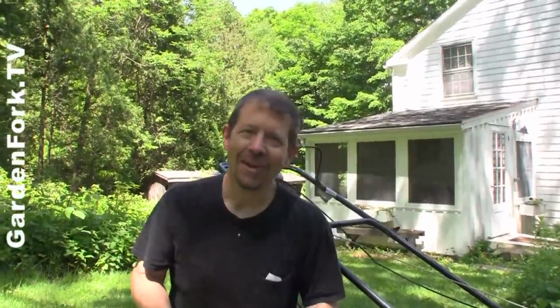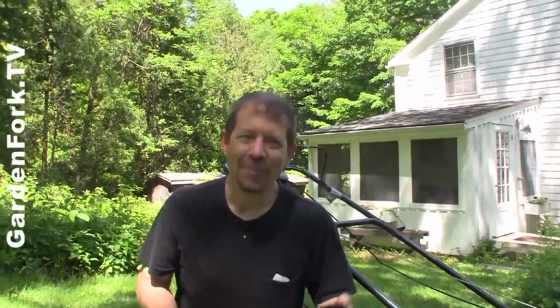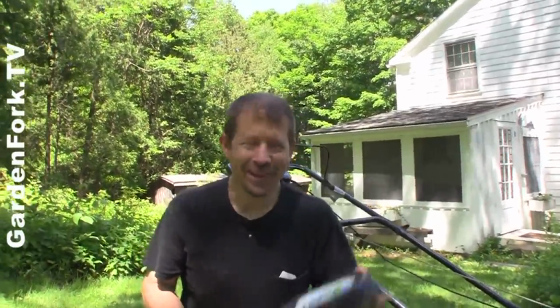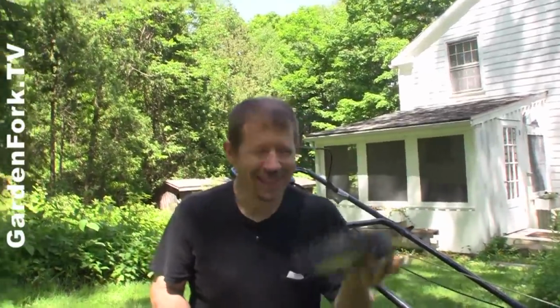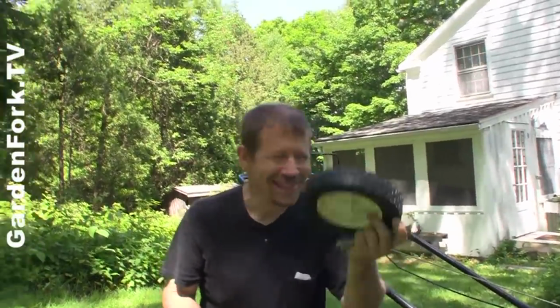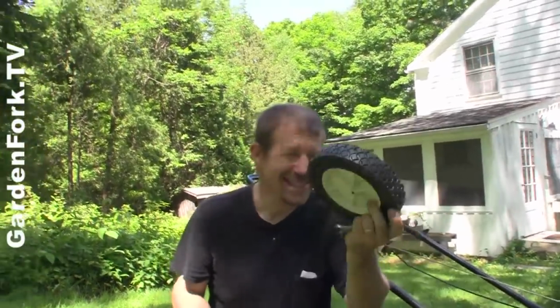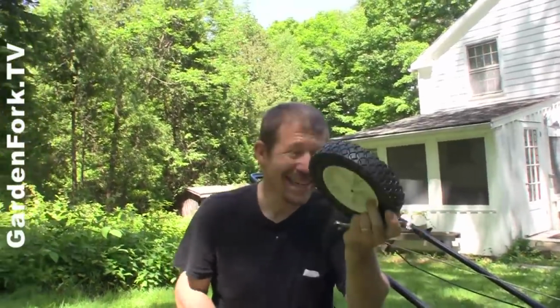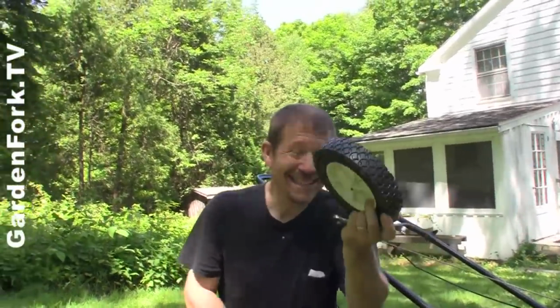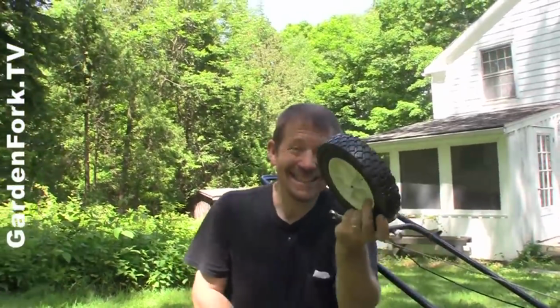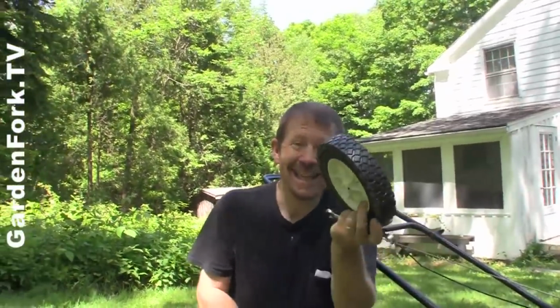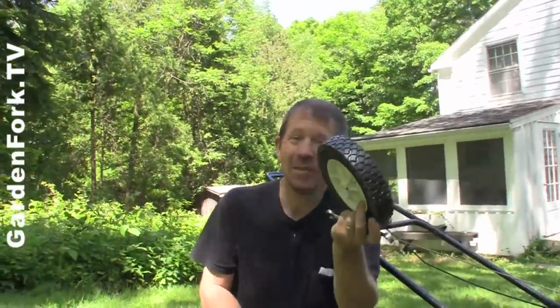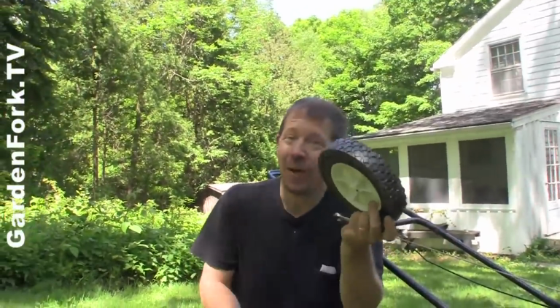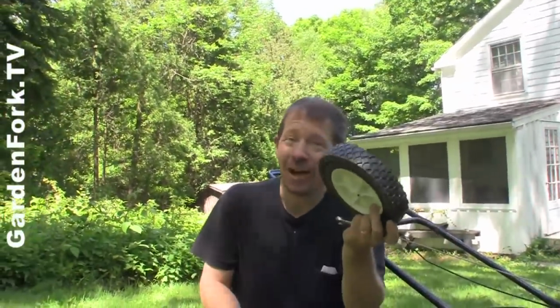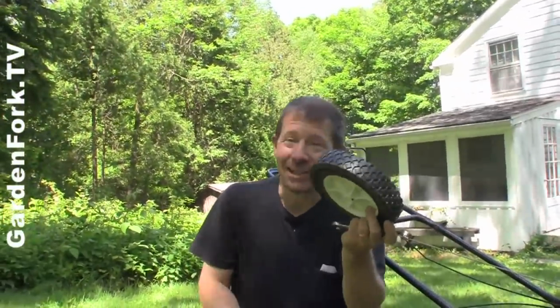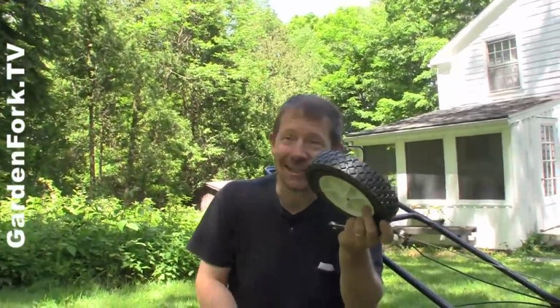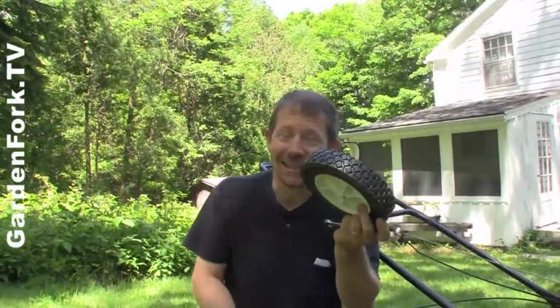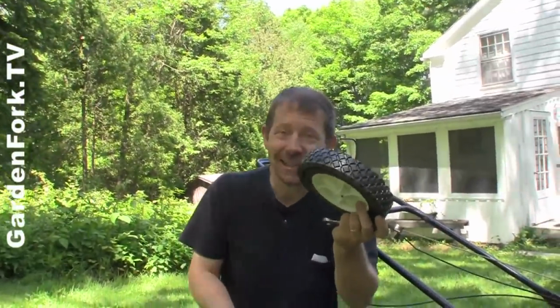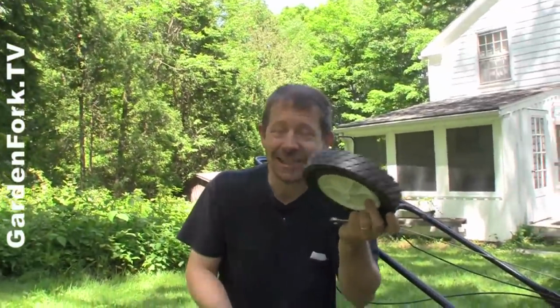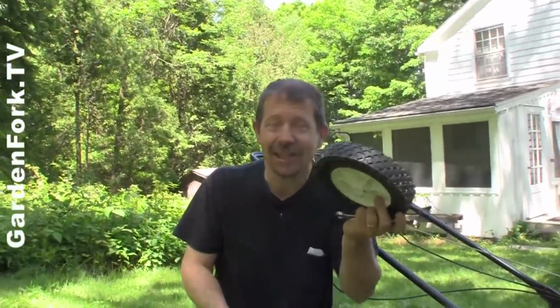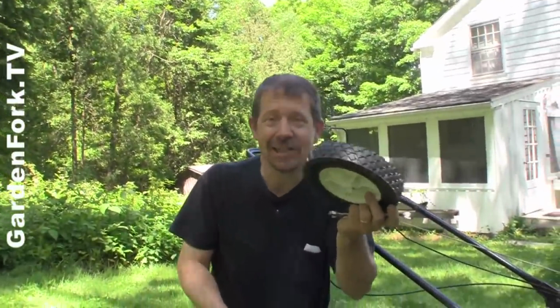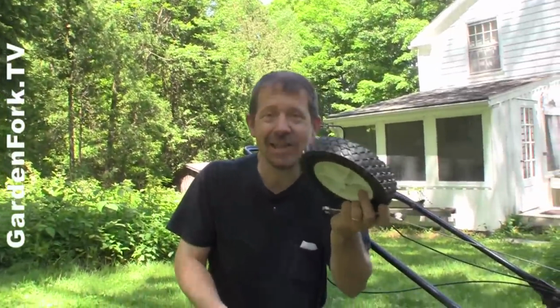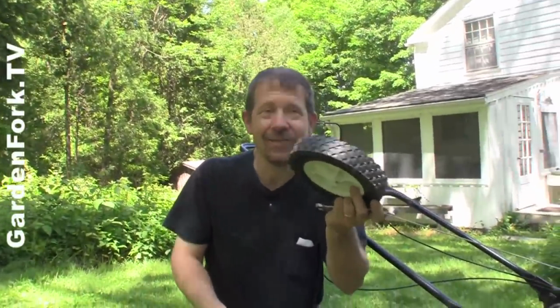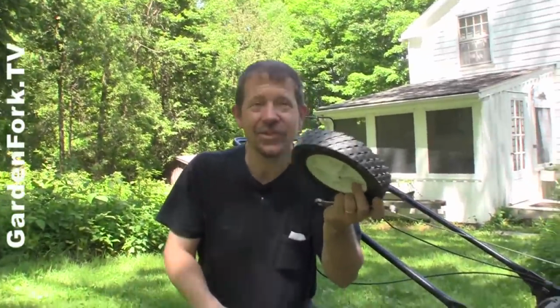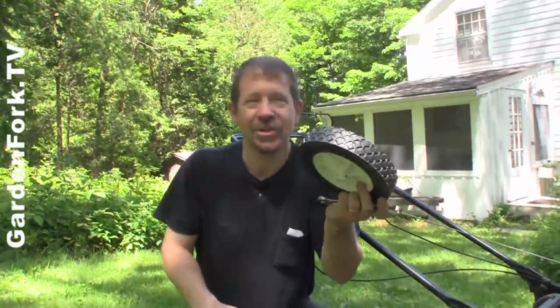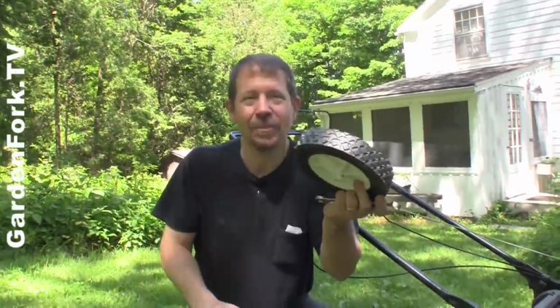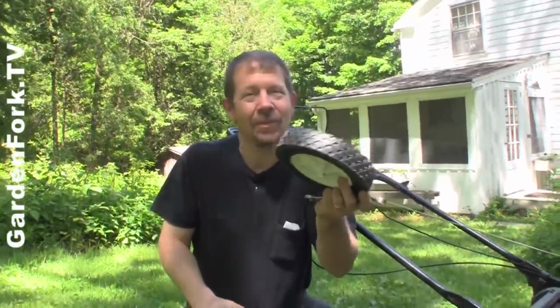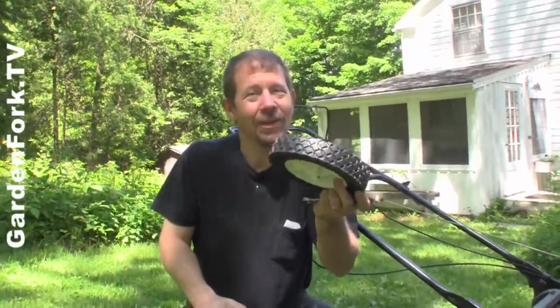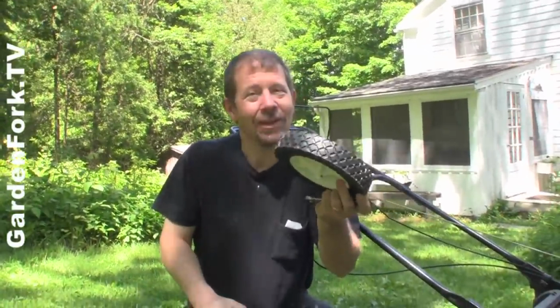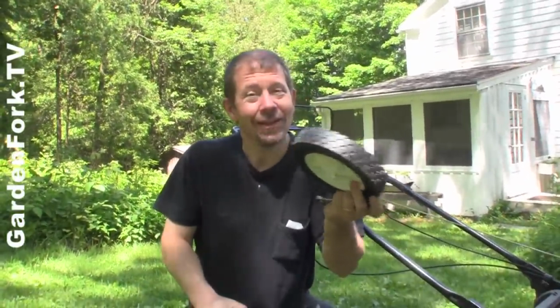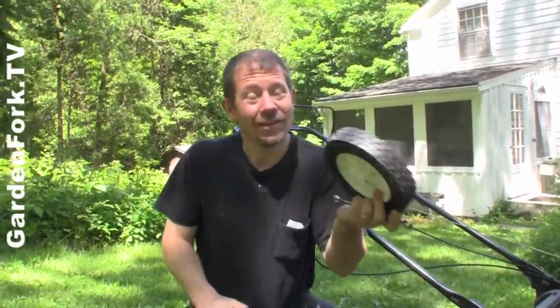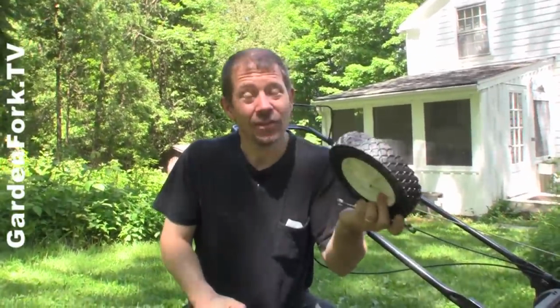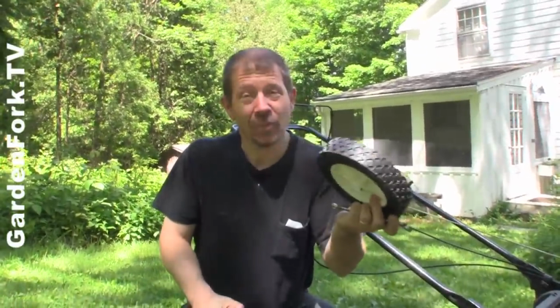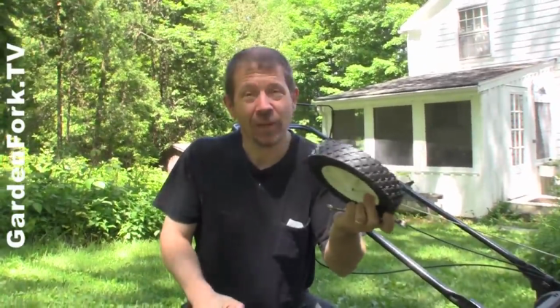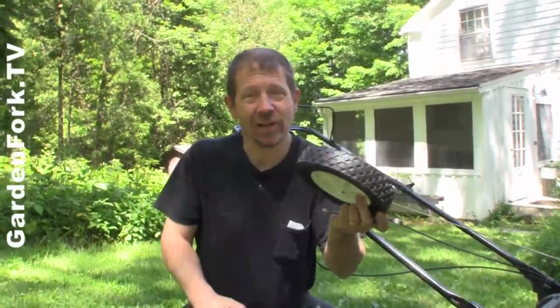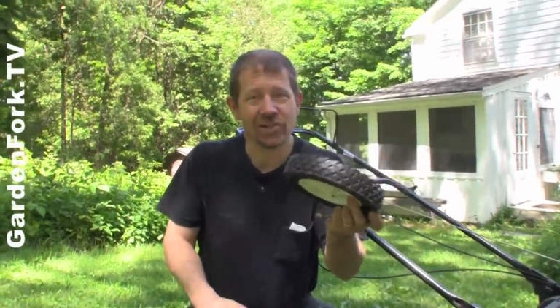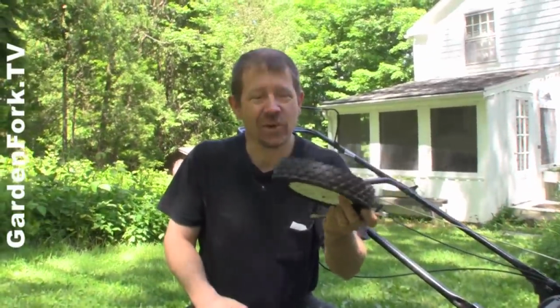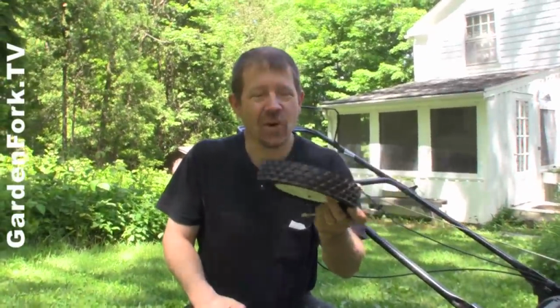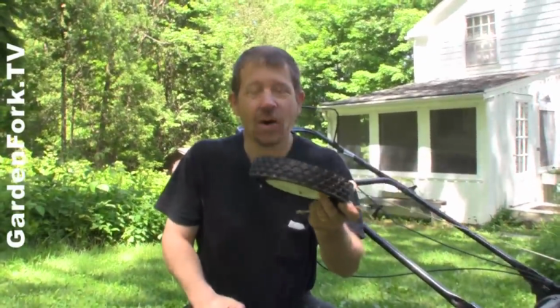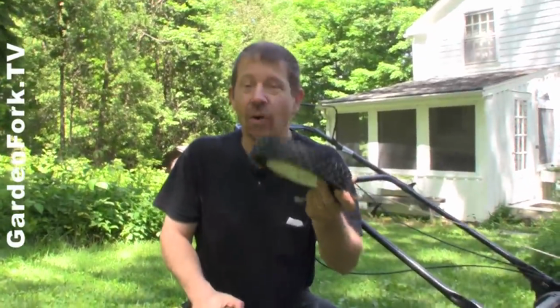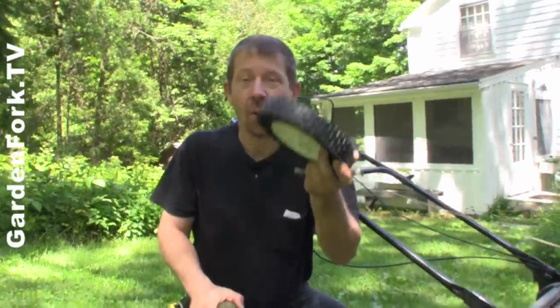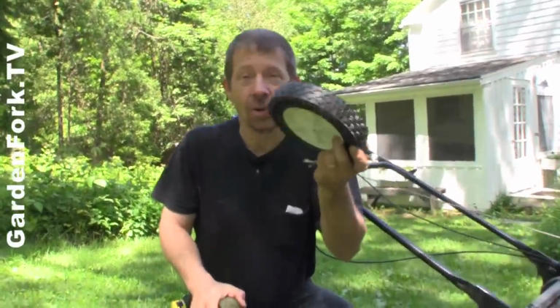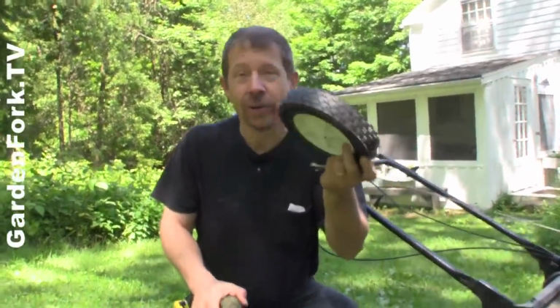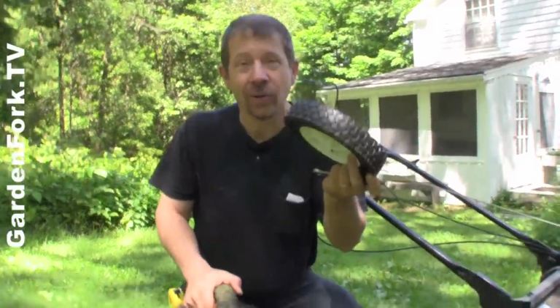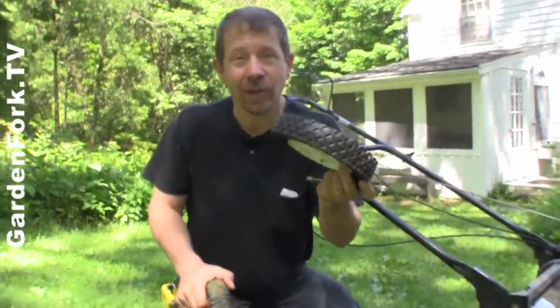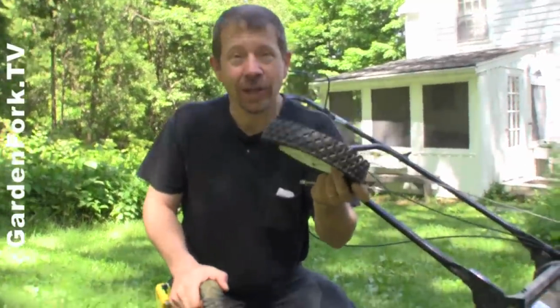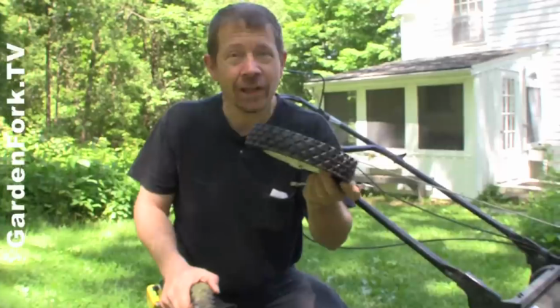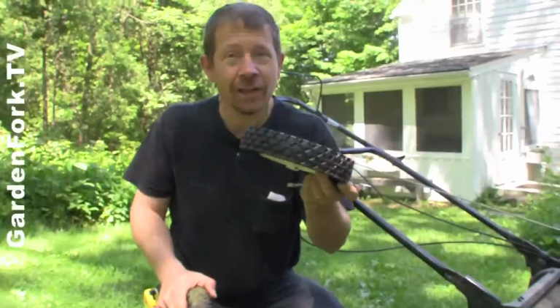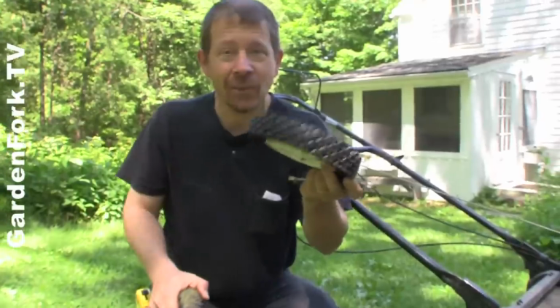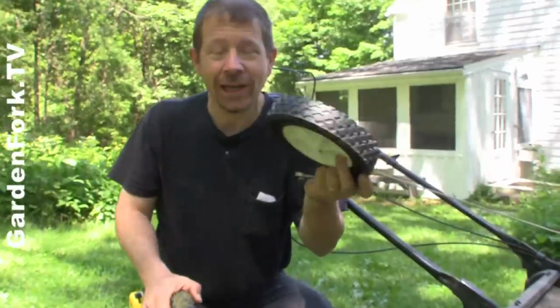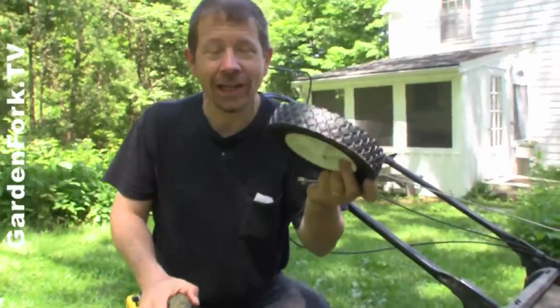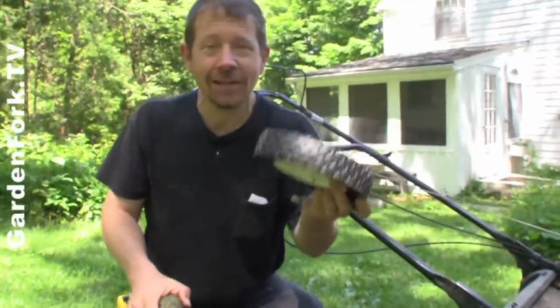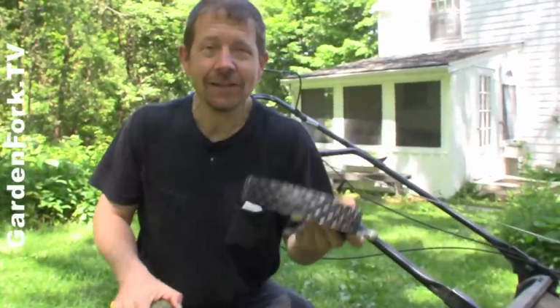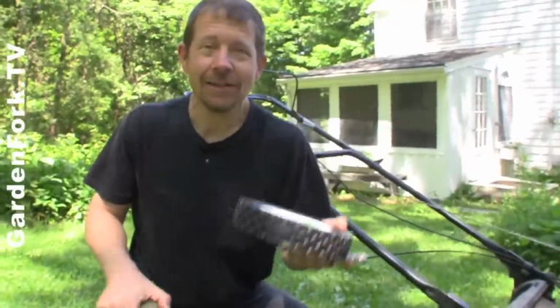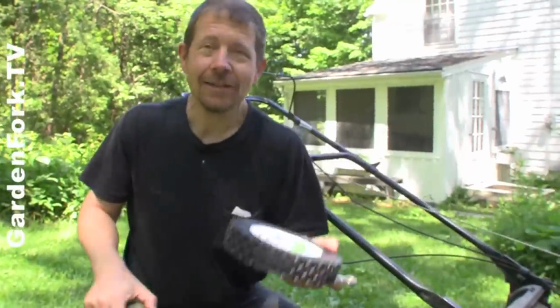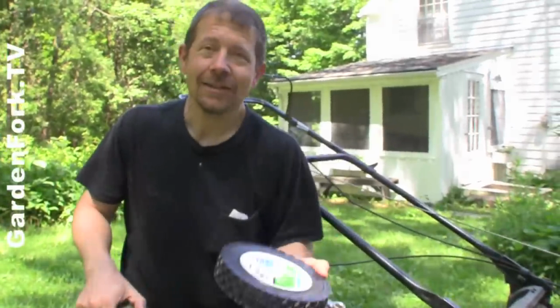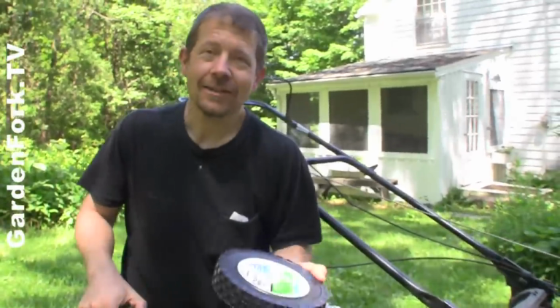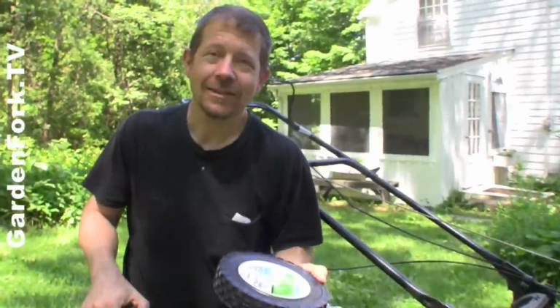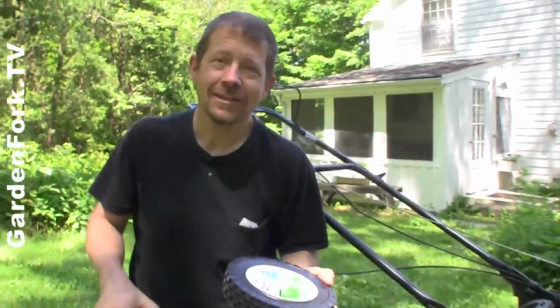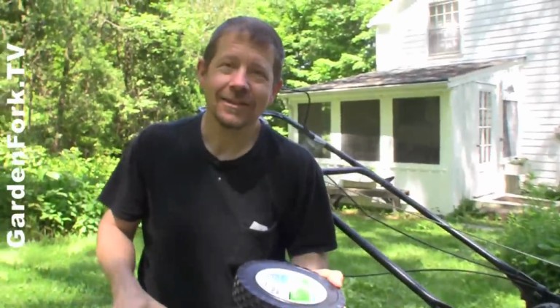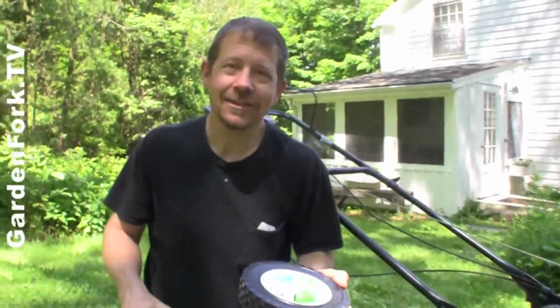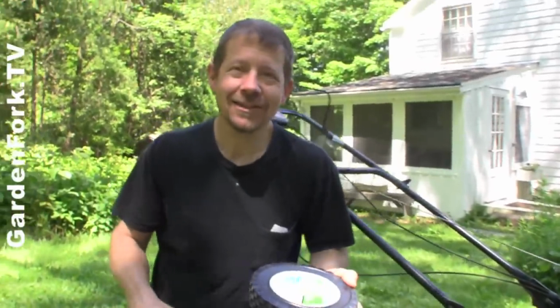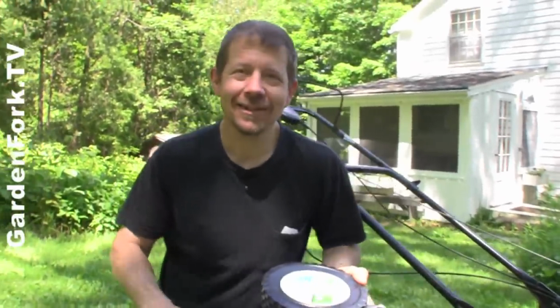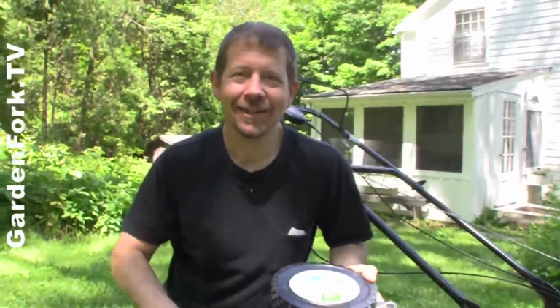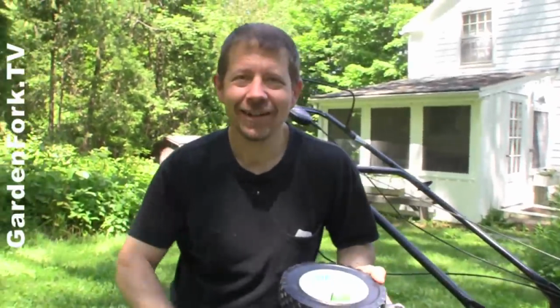This is like 10 bucks. It's going to save you a trip to the repair store, ordering a wheel, waiting. I was going to get a new mower.